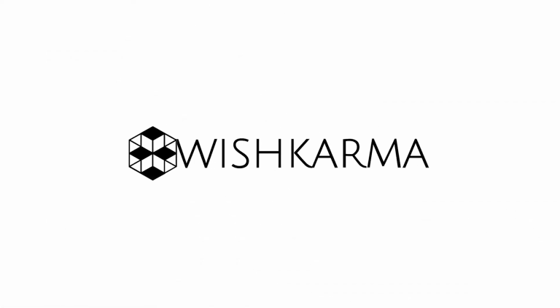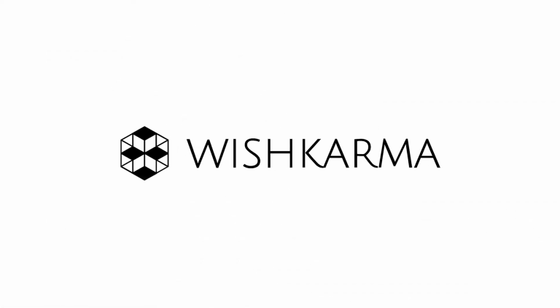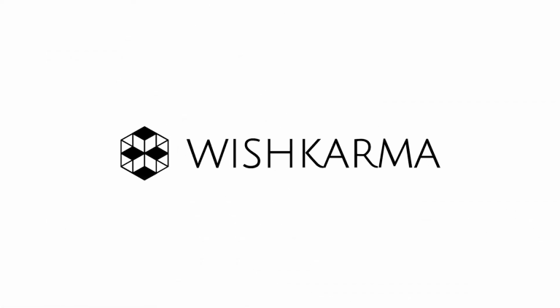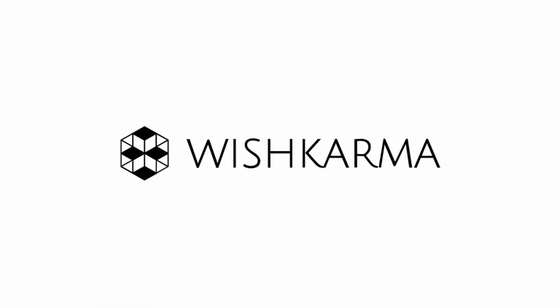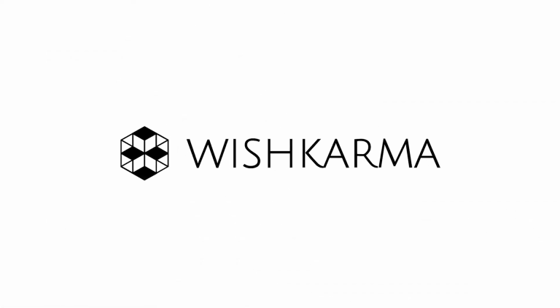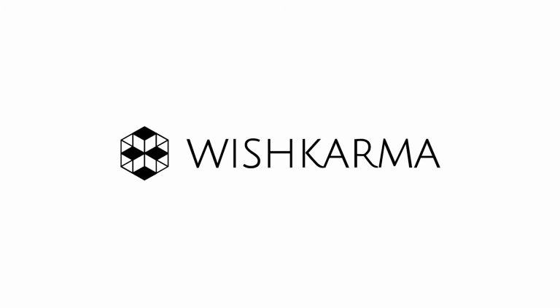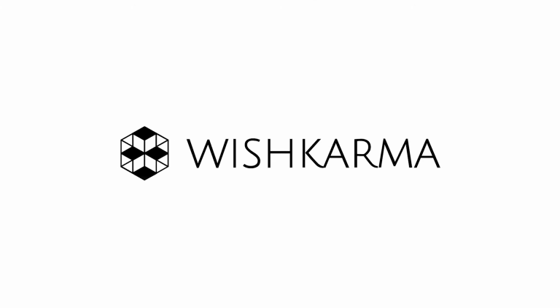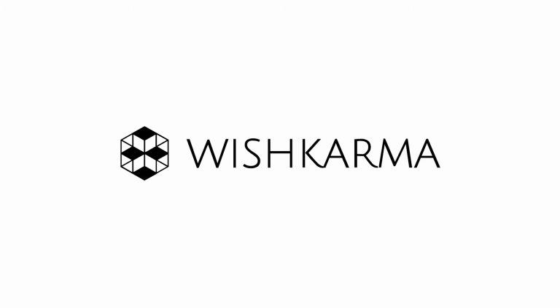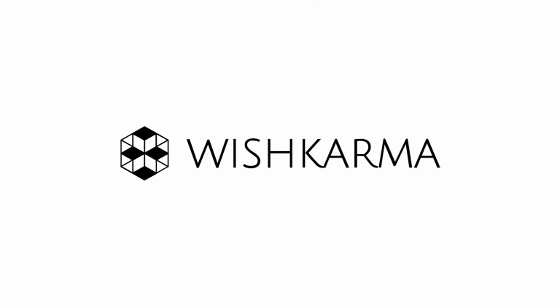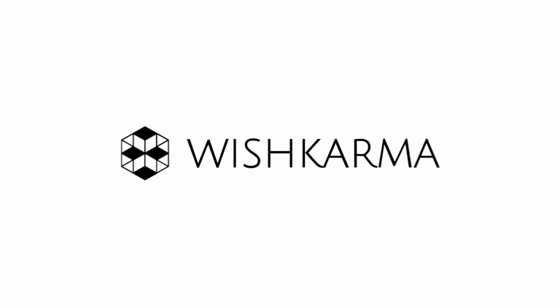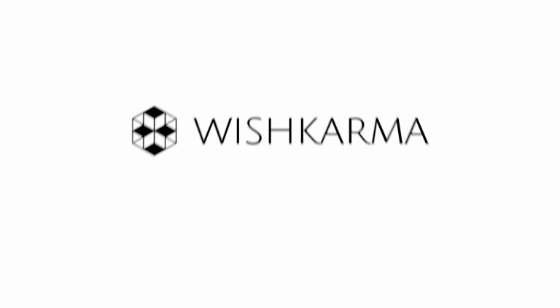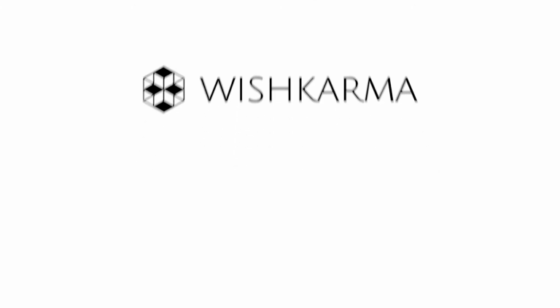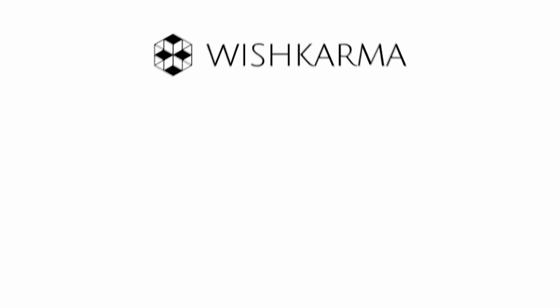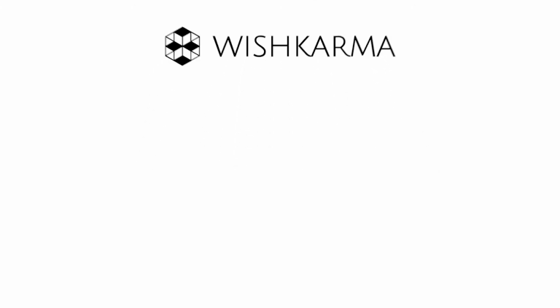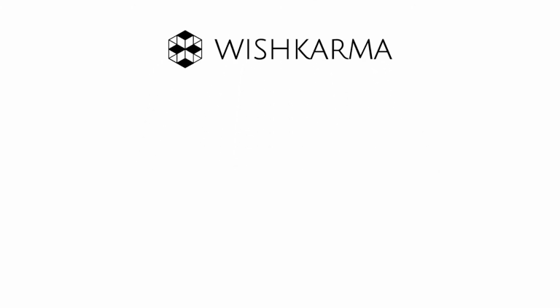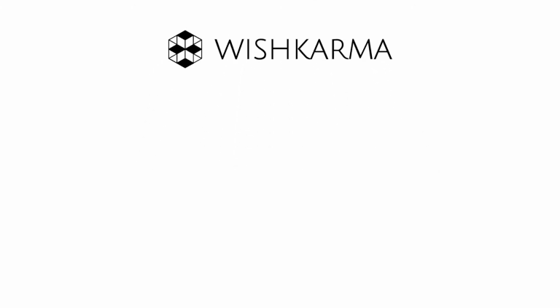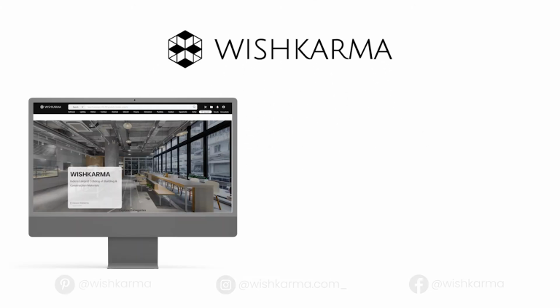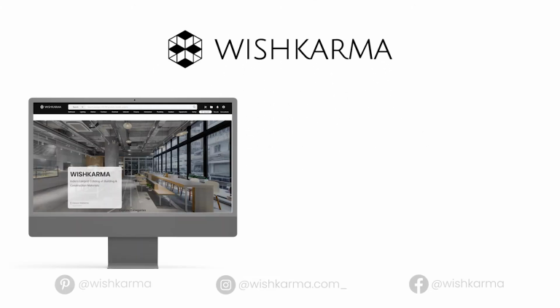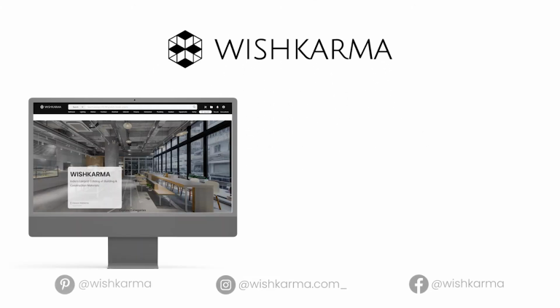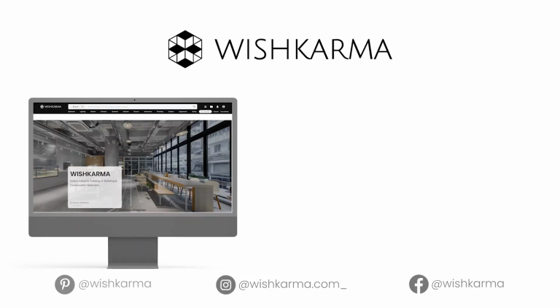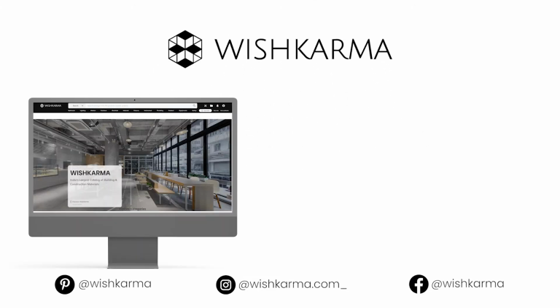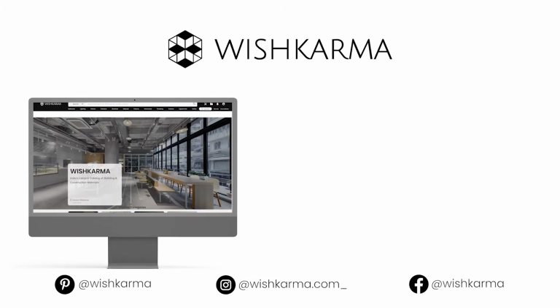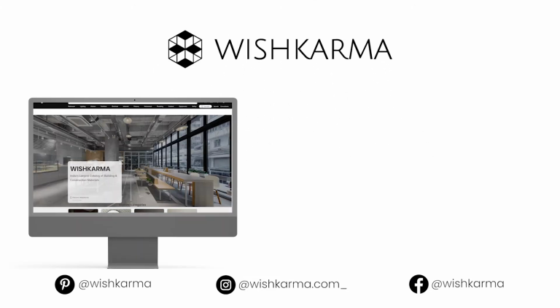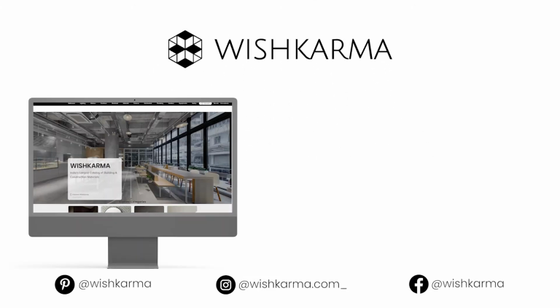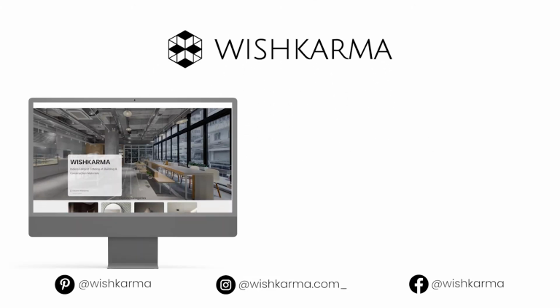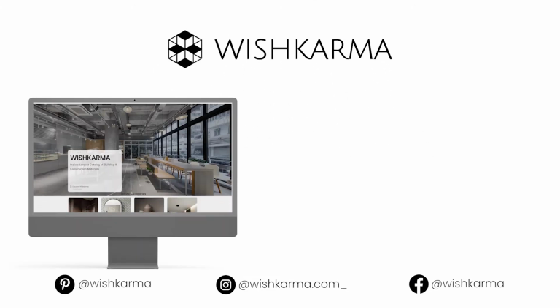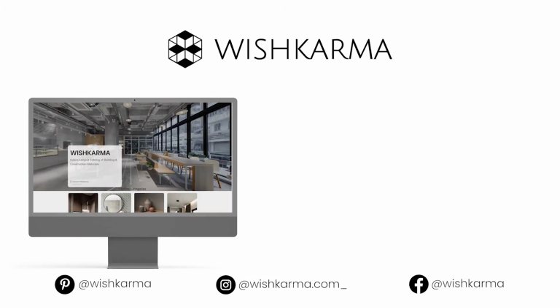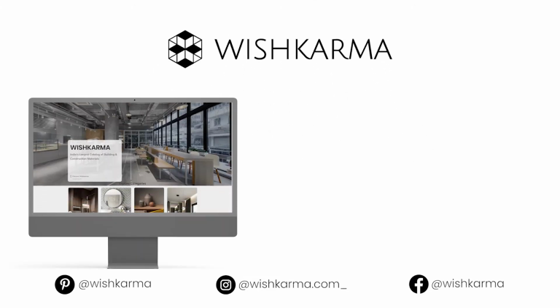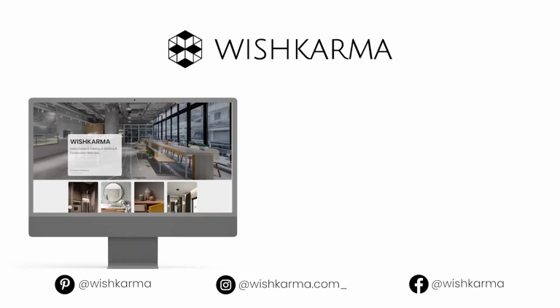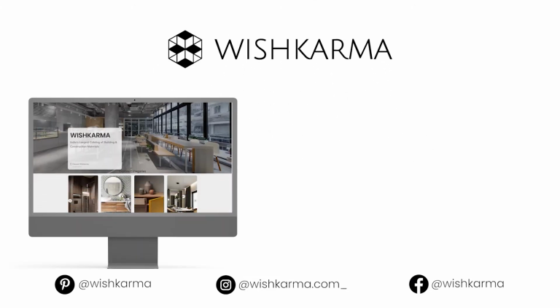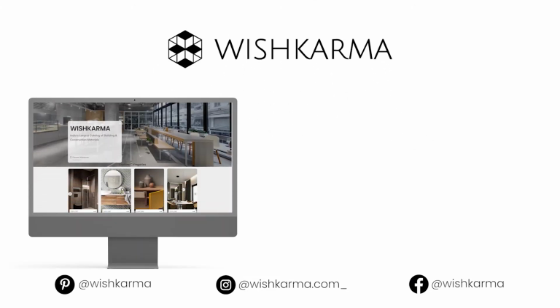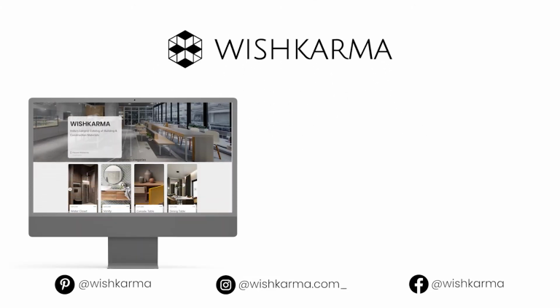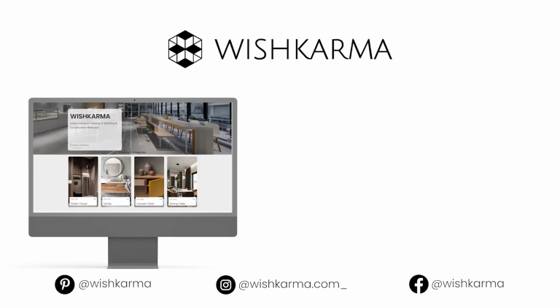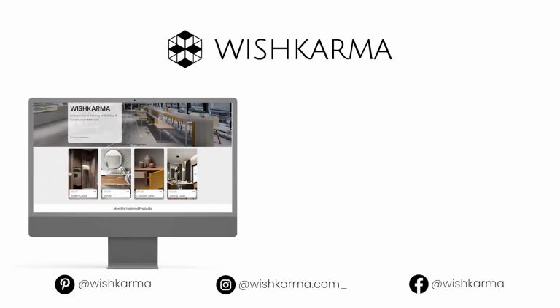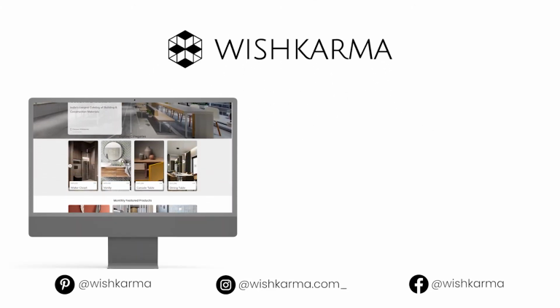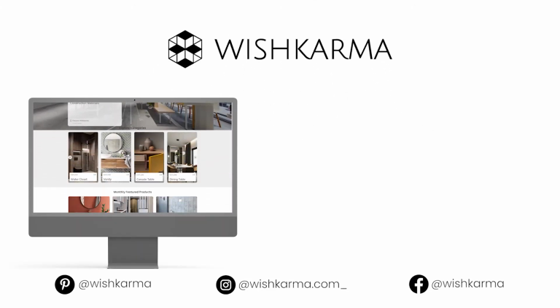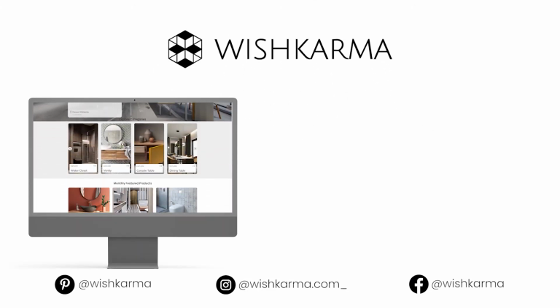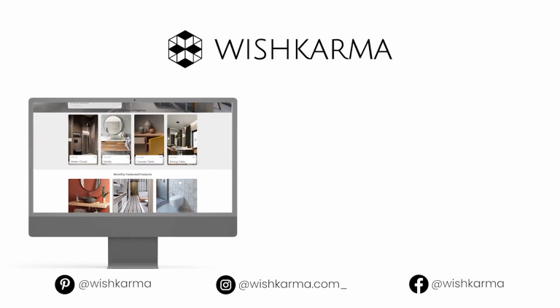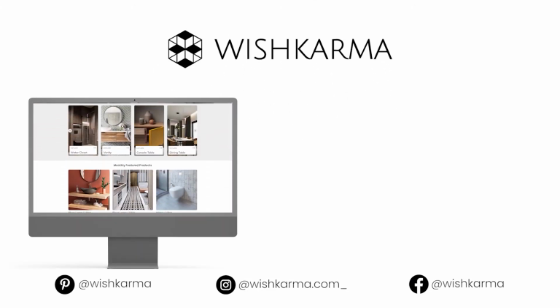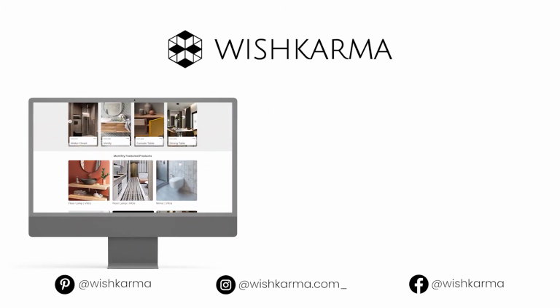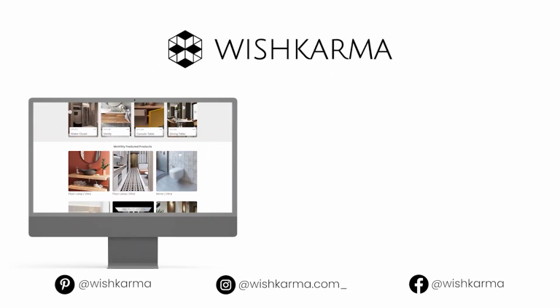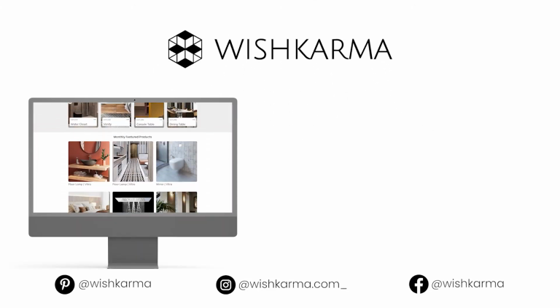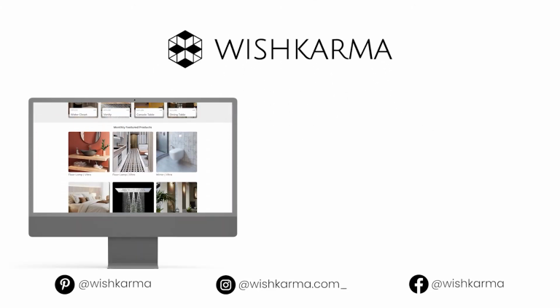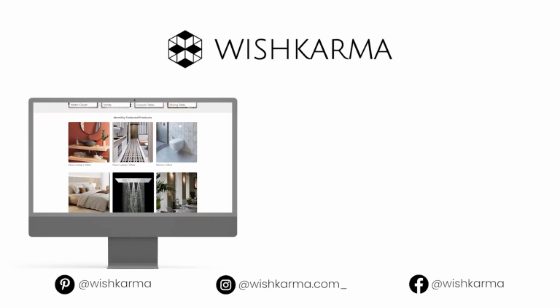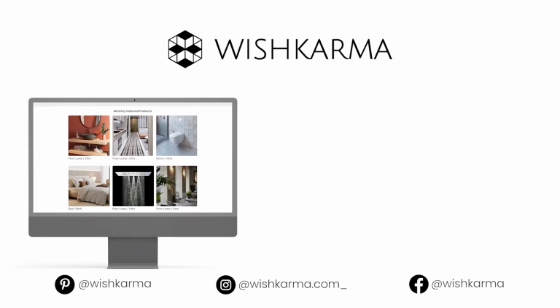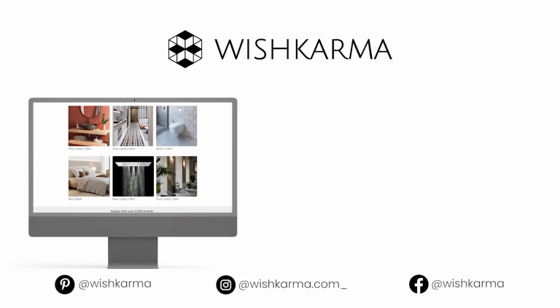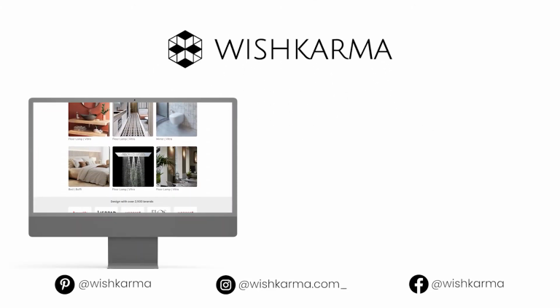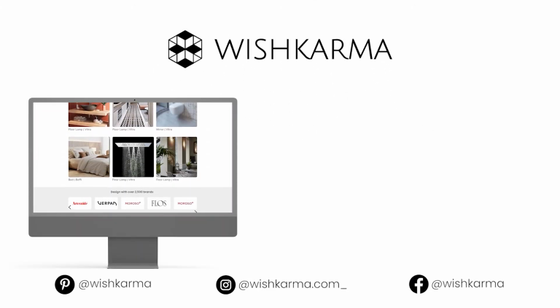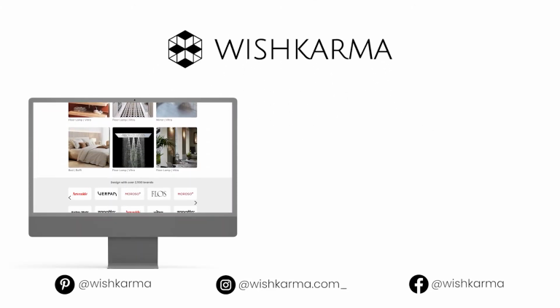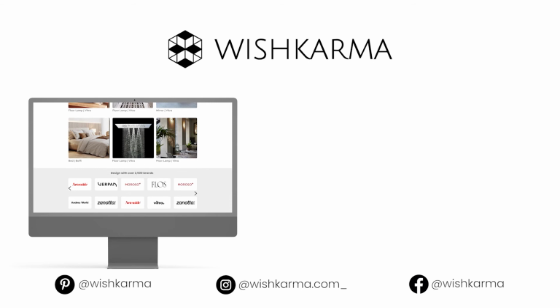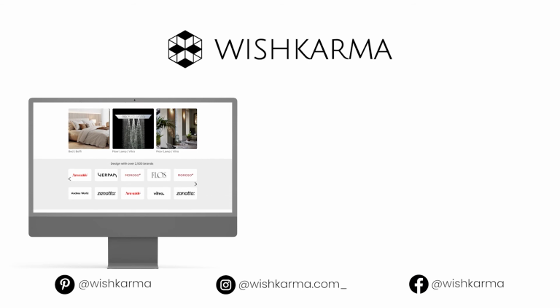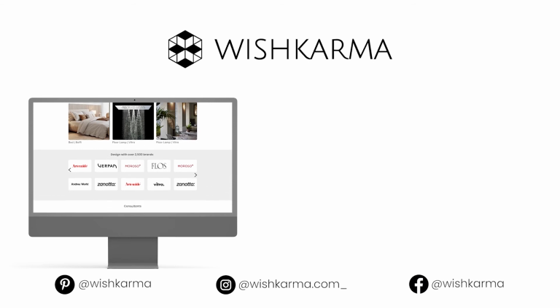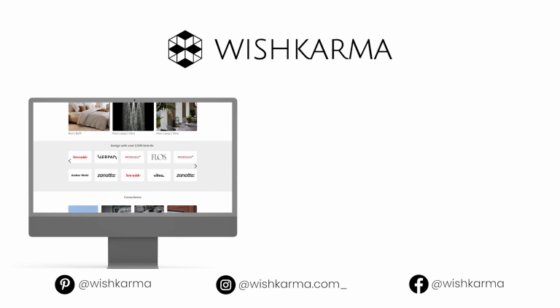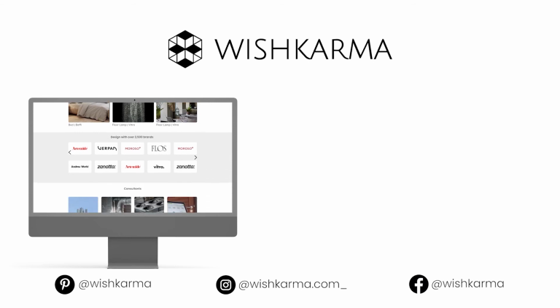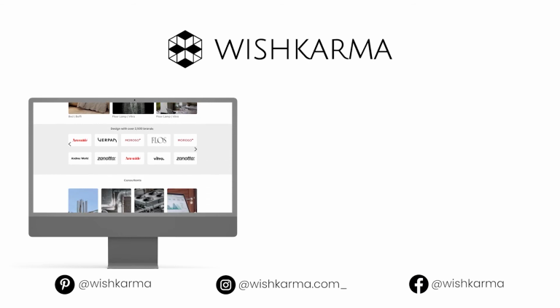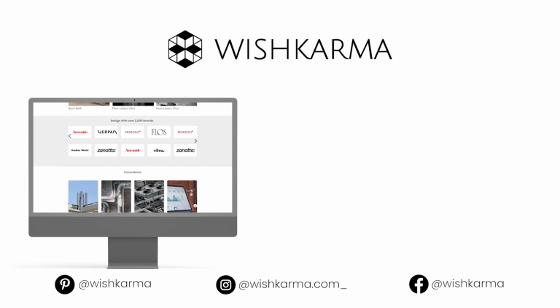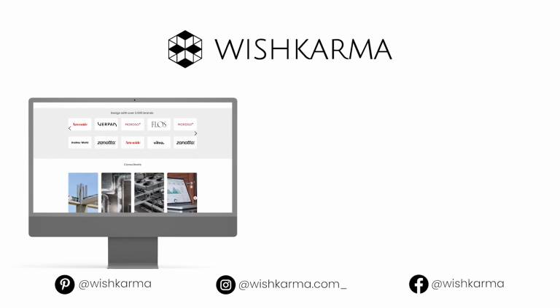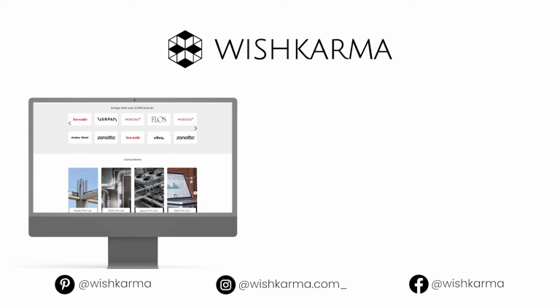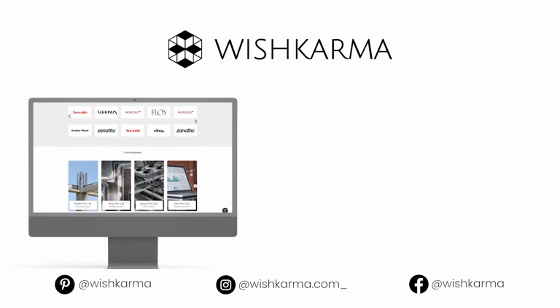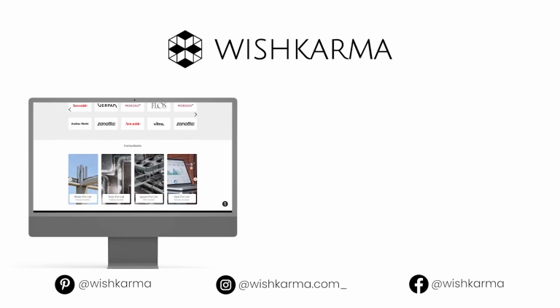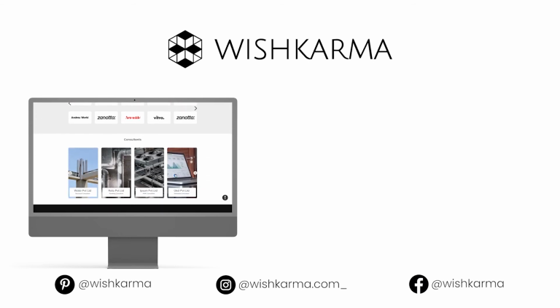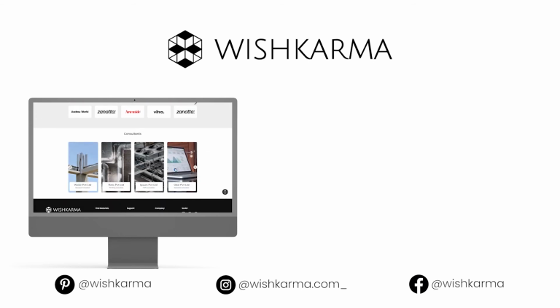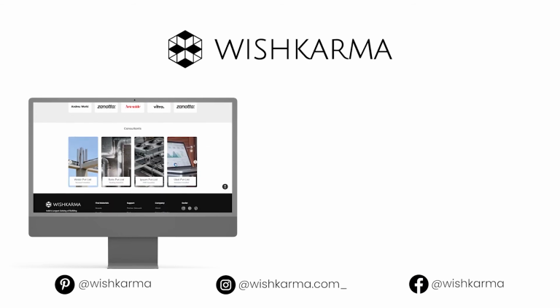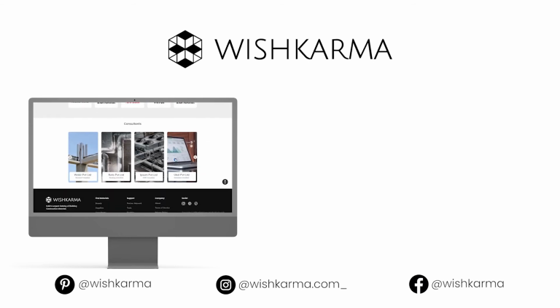If you like this video, click the subscribe button and head to wishkarma.com for even more construction materials and products.